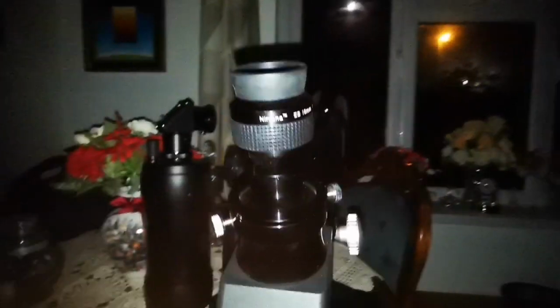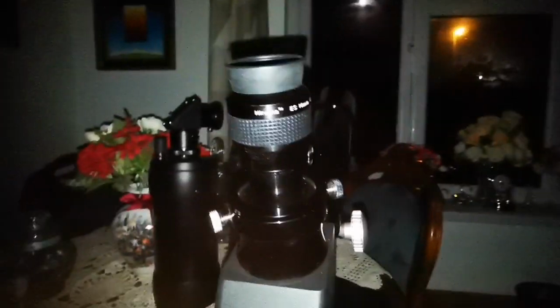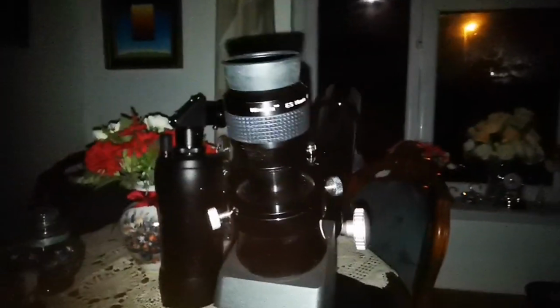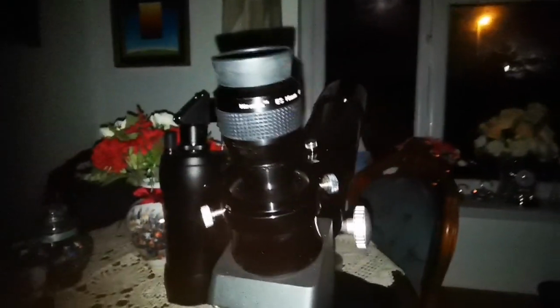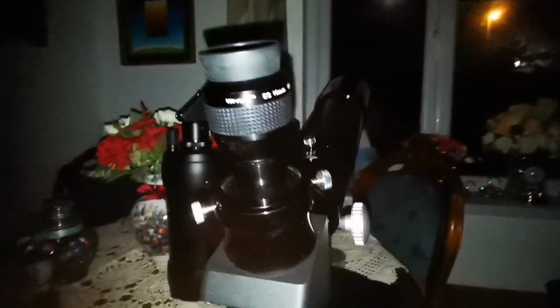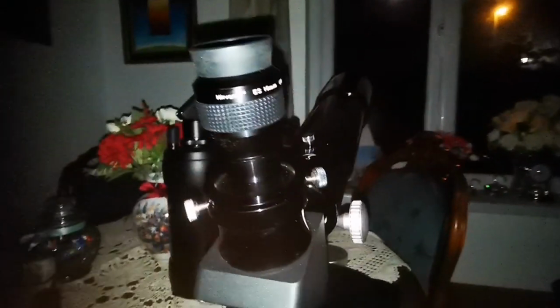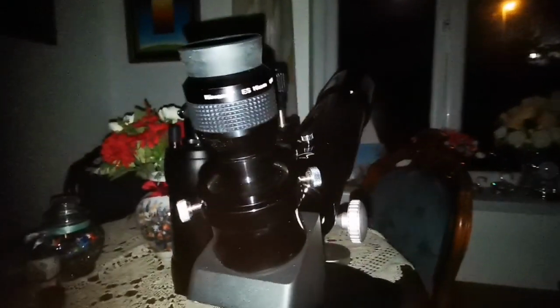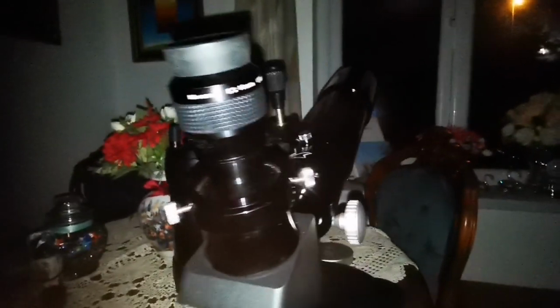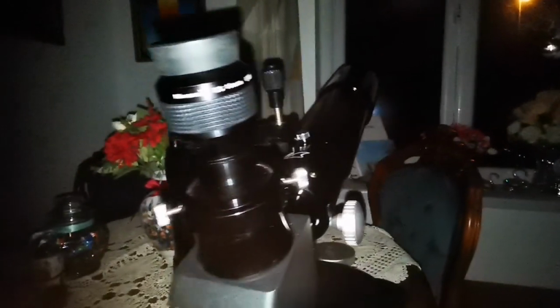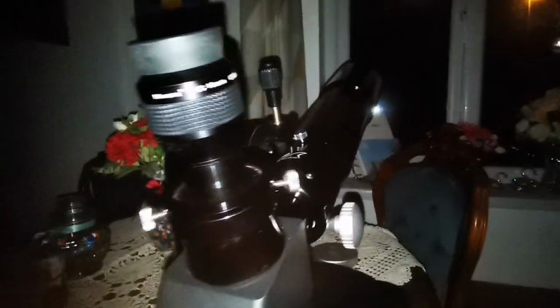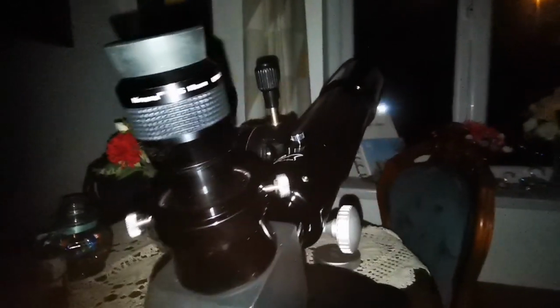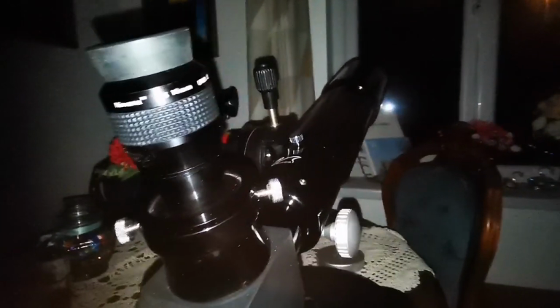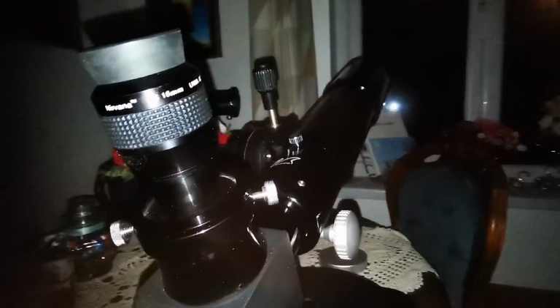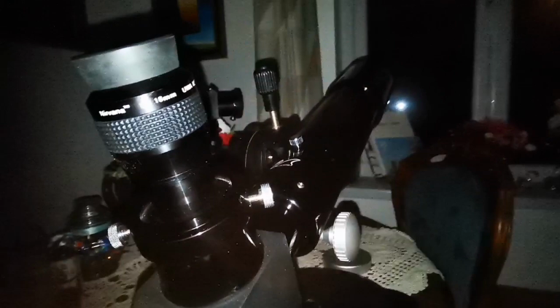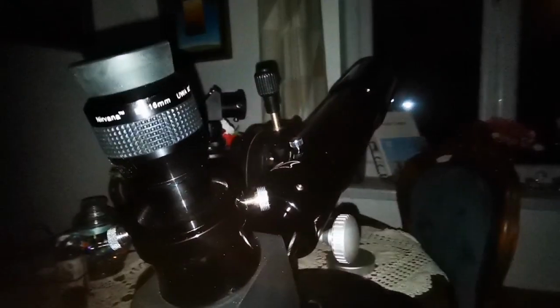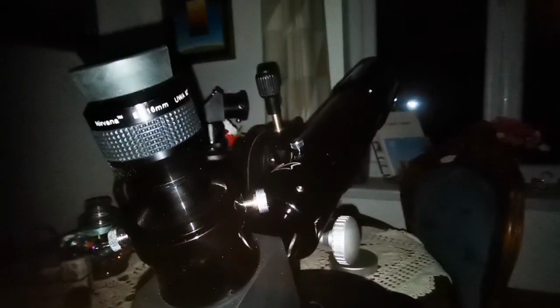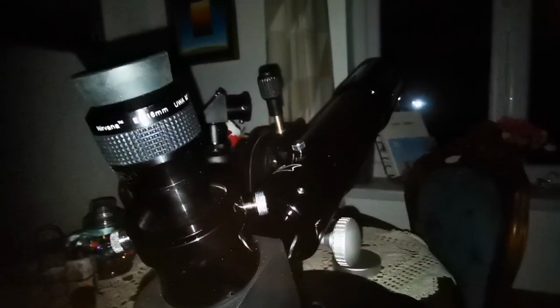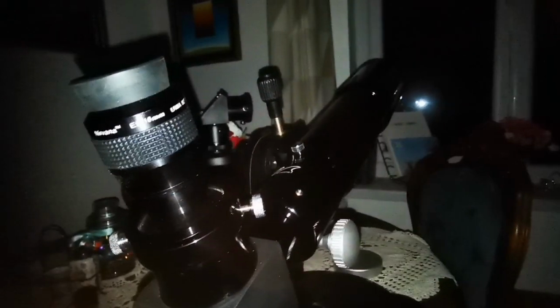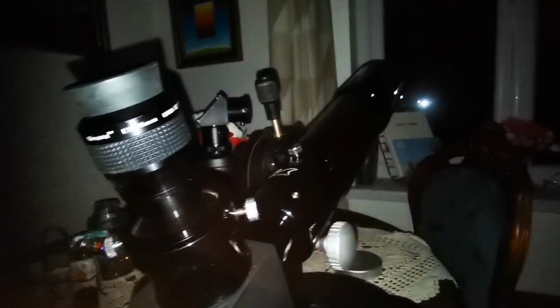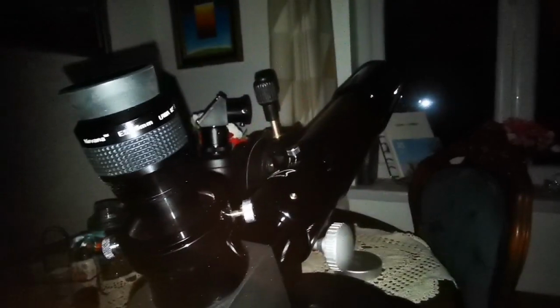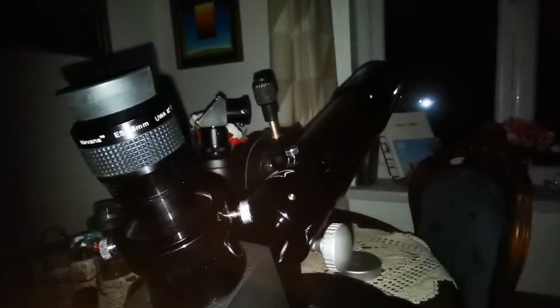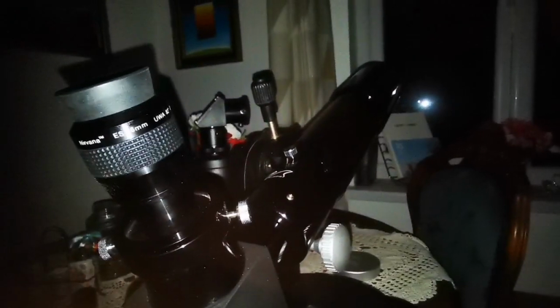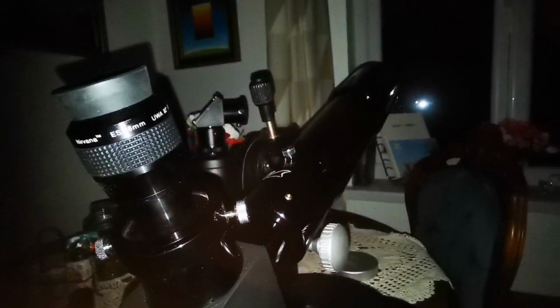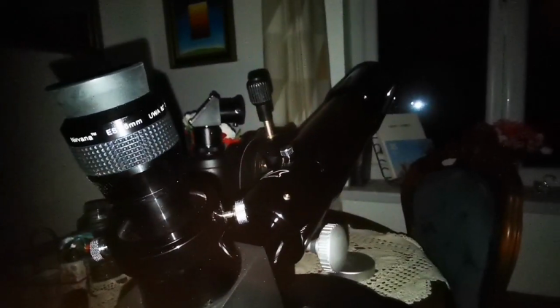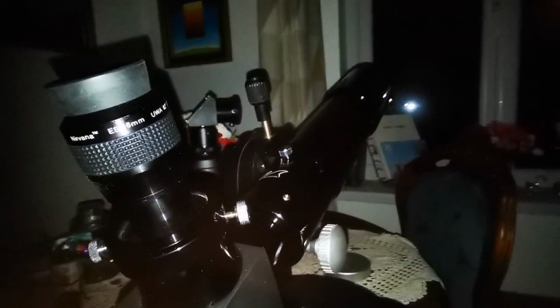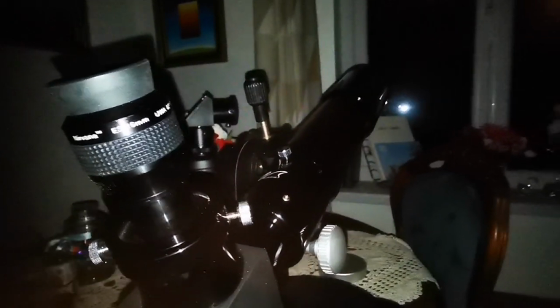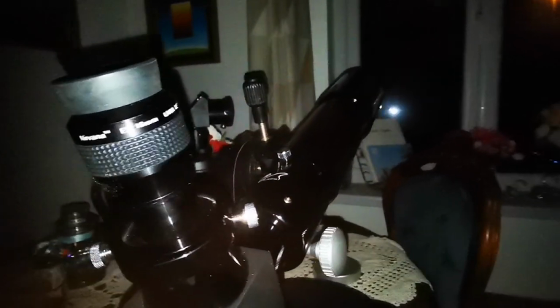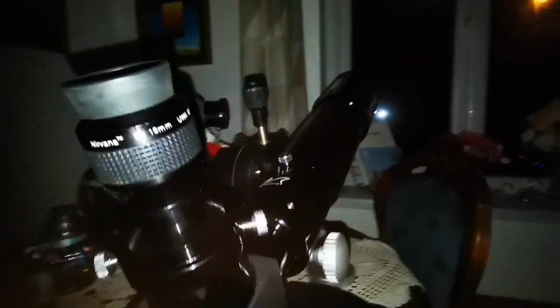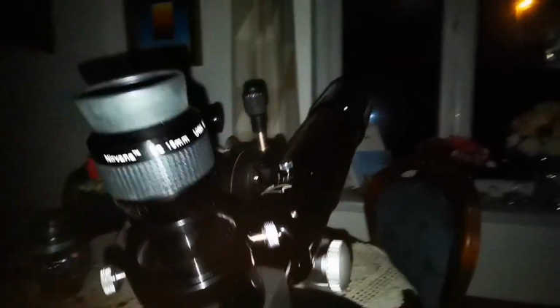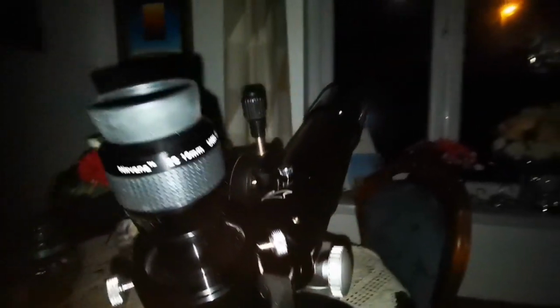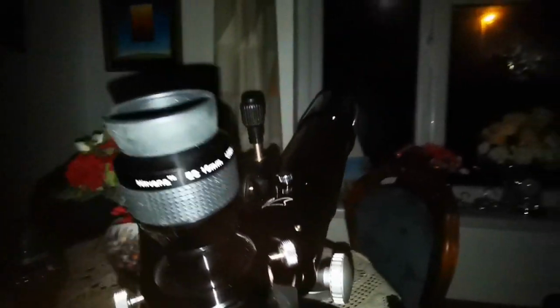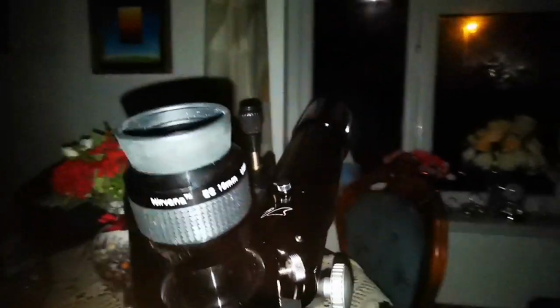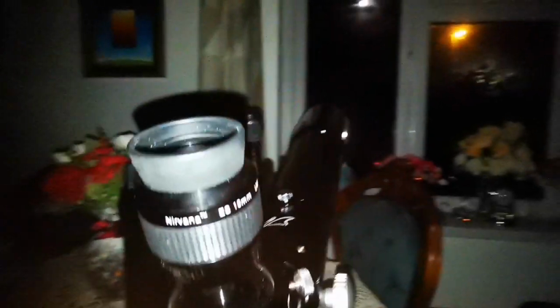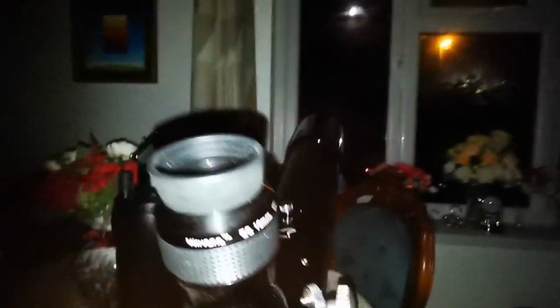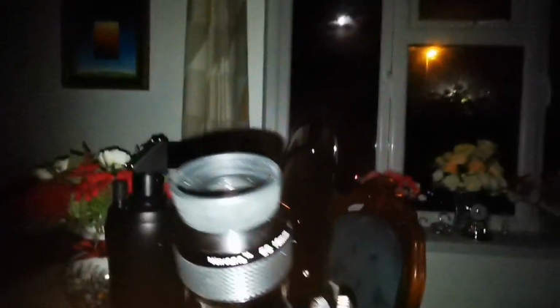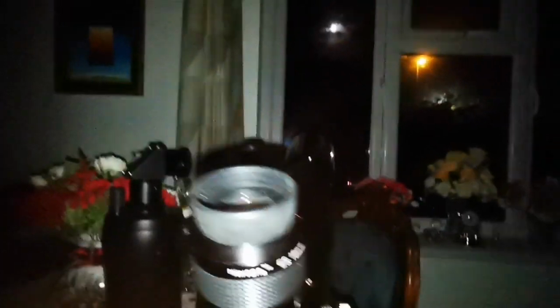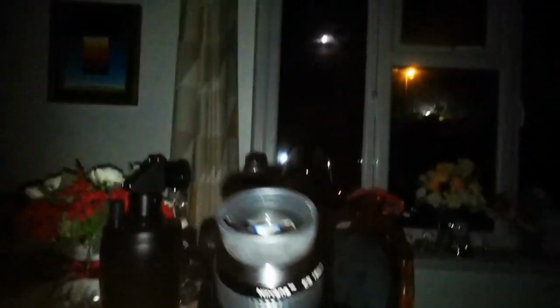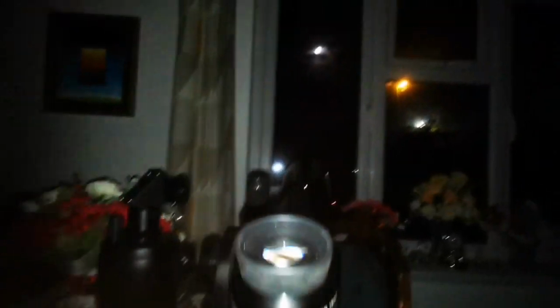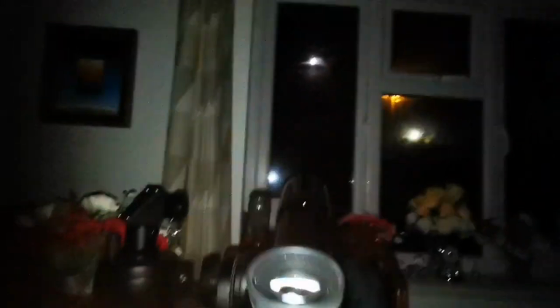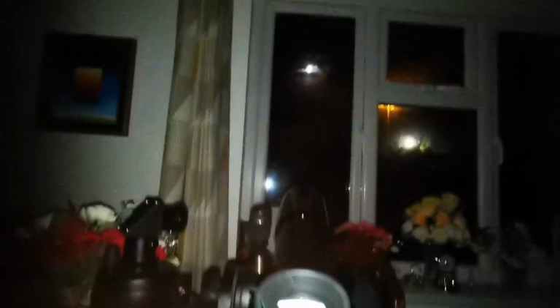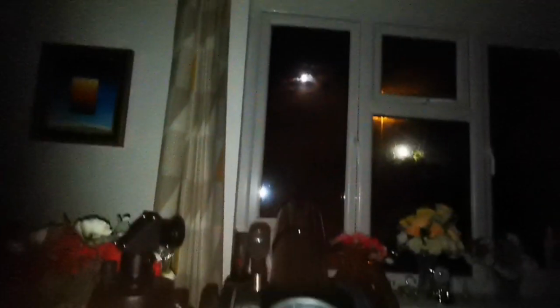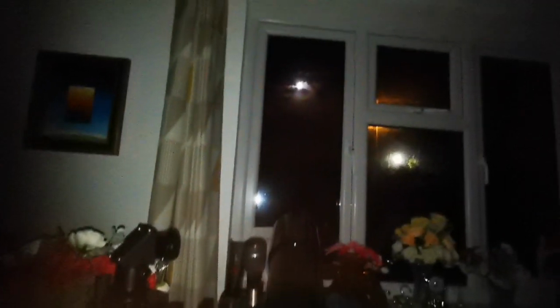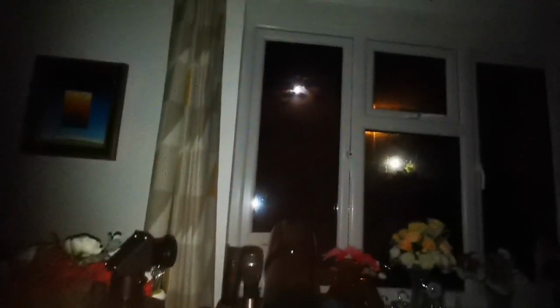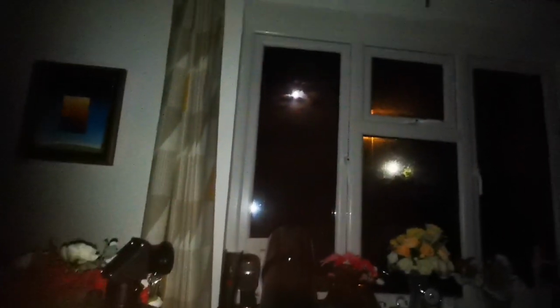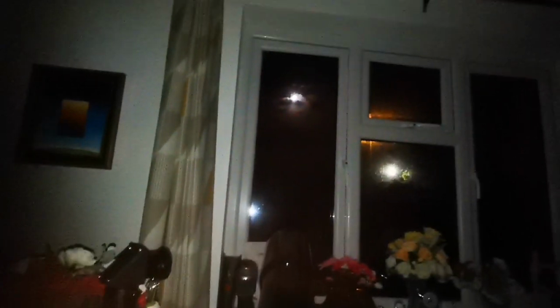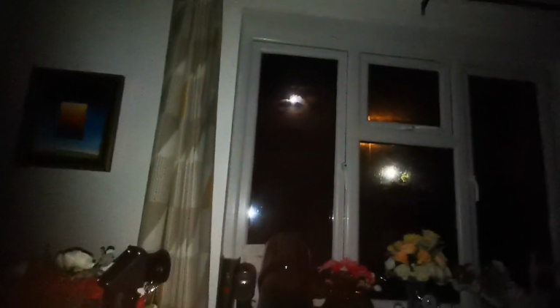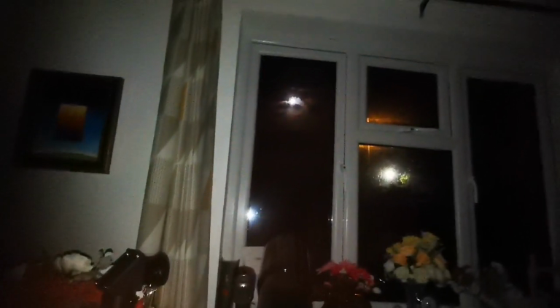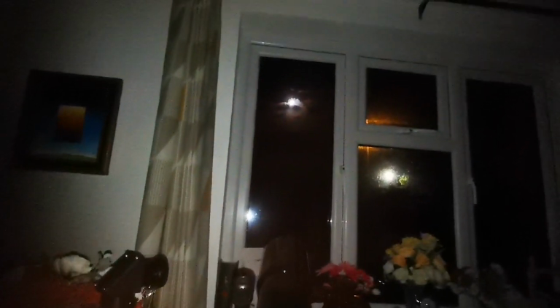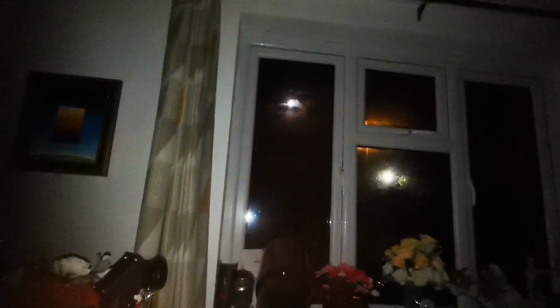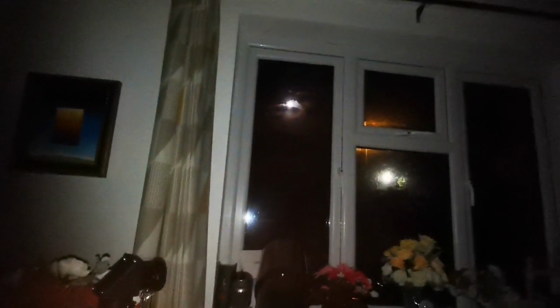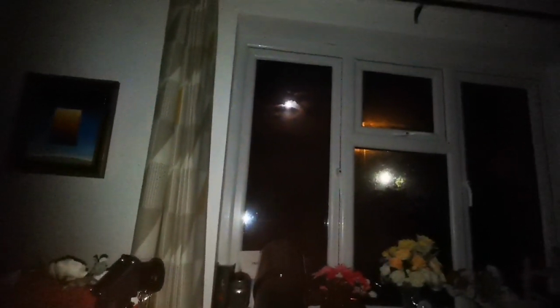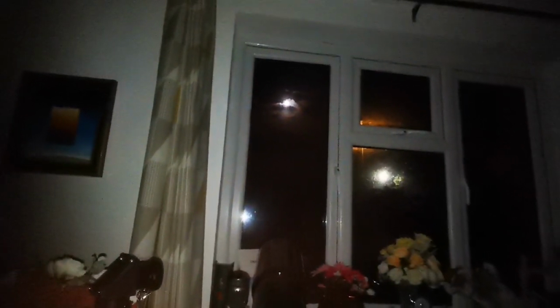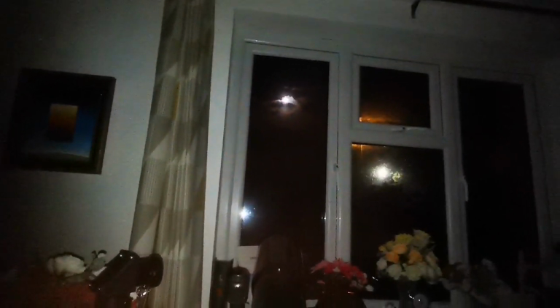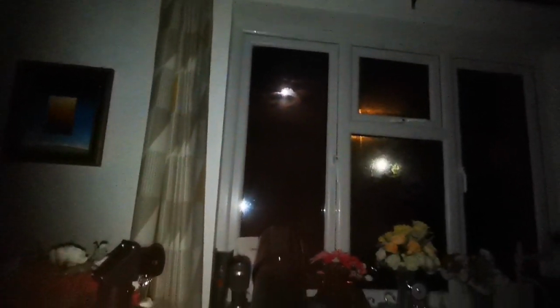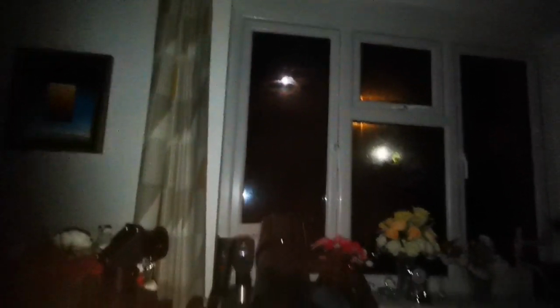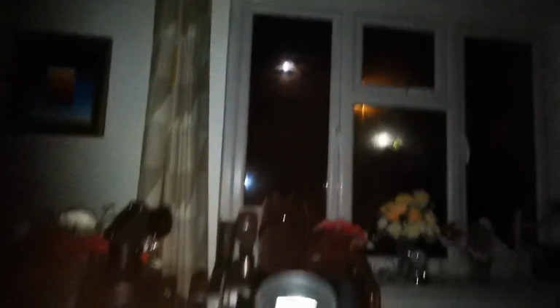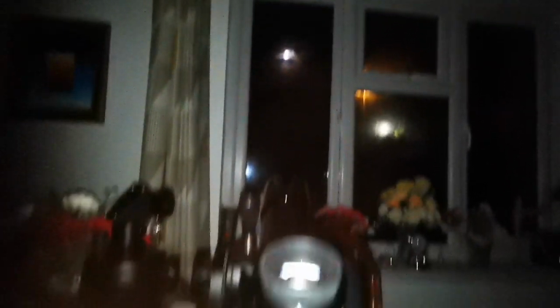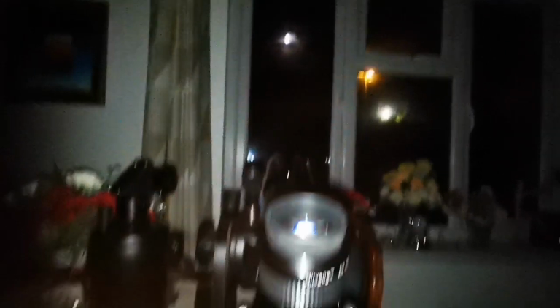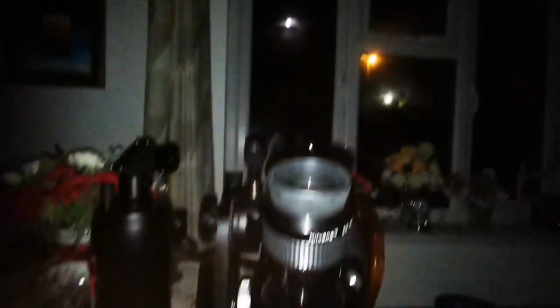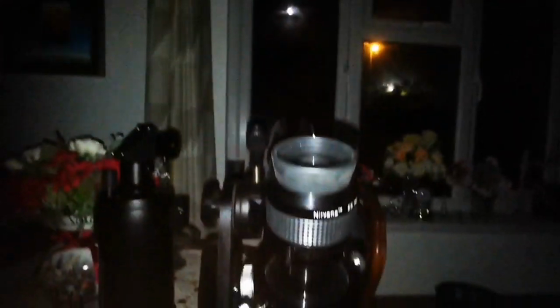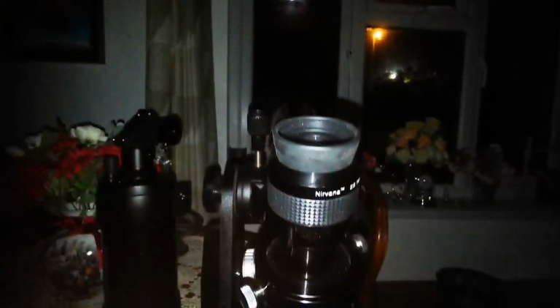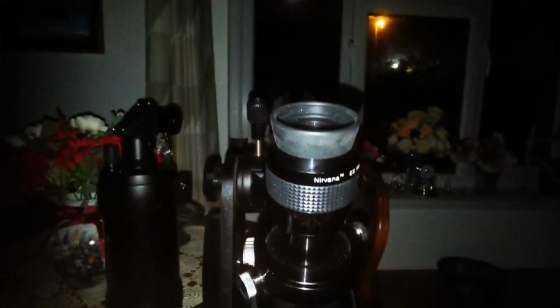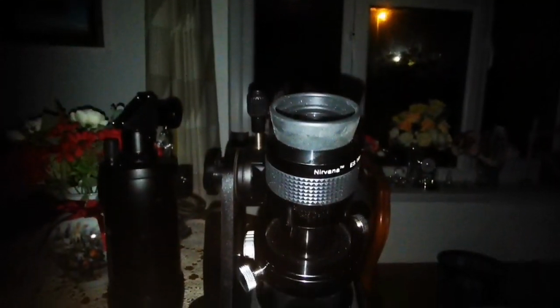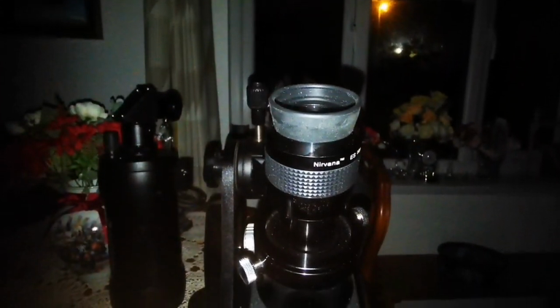This is the Wilhelm Optics Petzval 66 and I'm looking at the moon through the double glazed window.